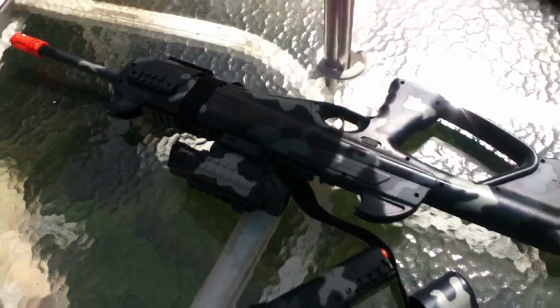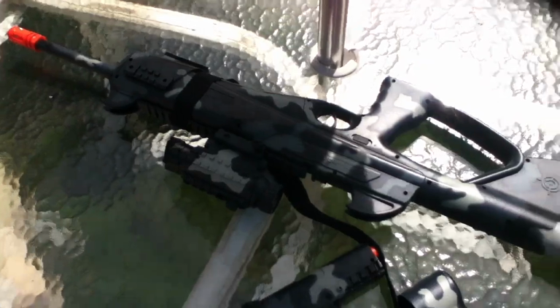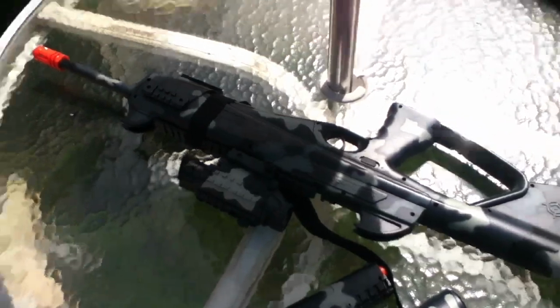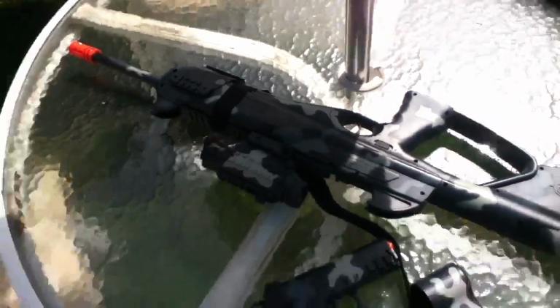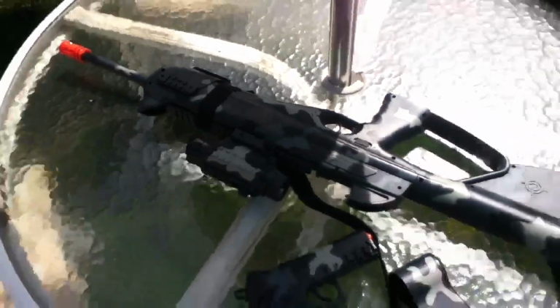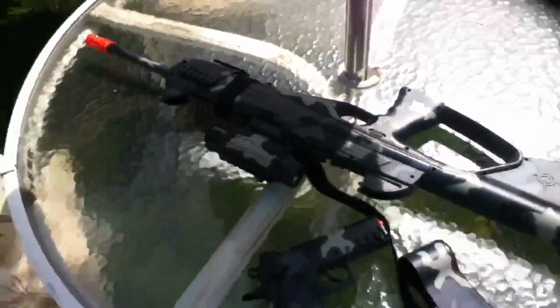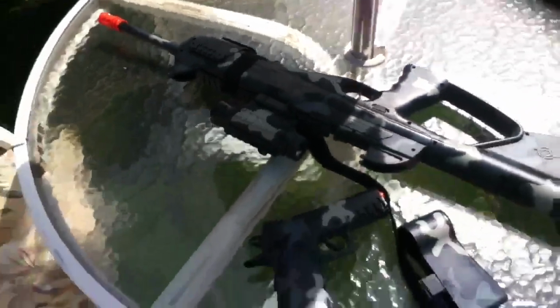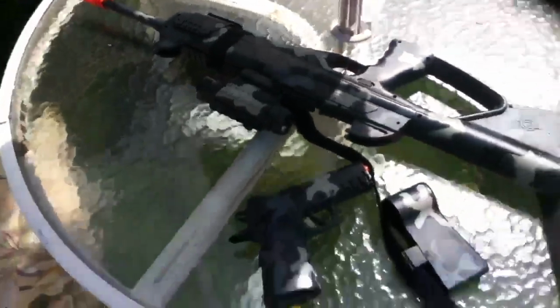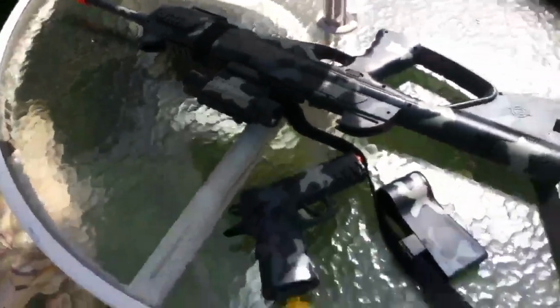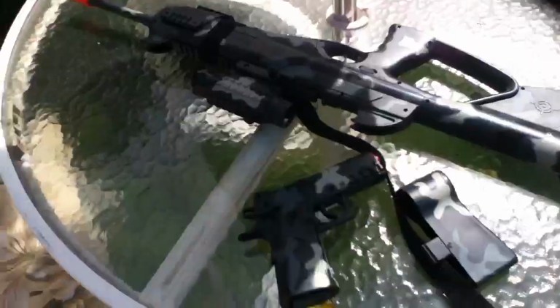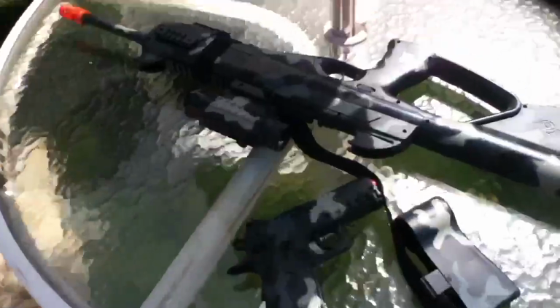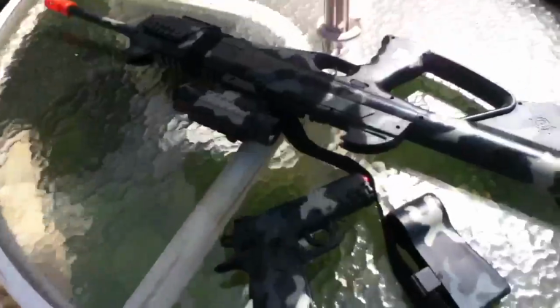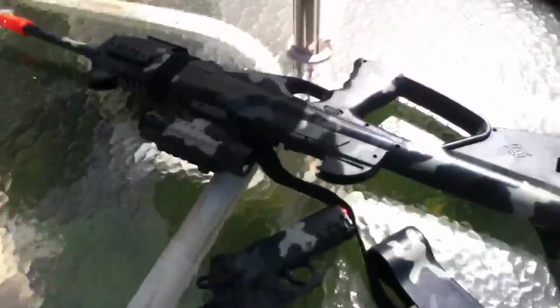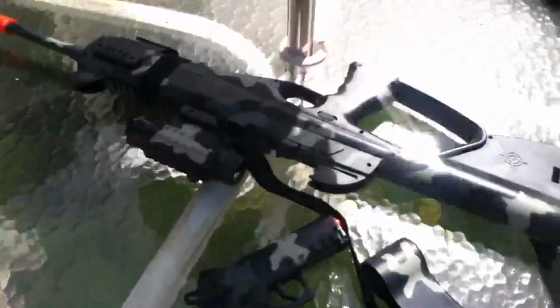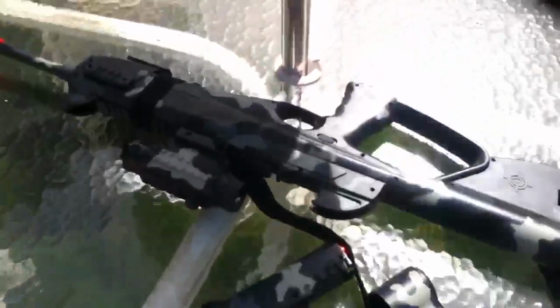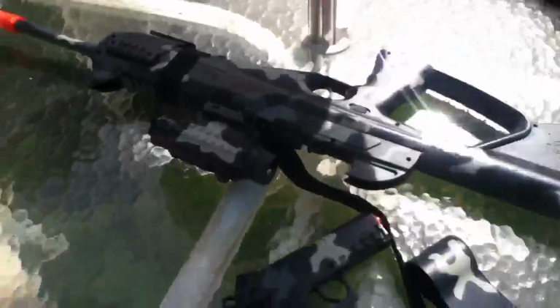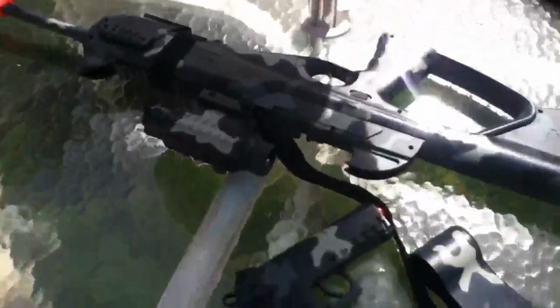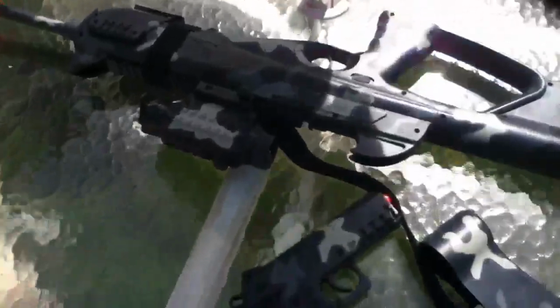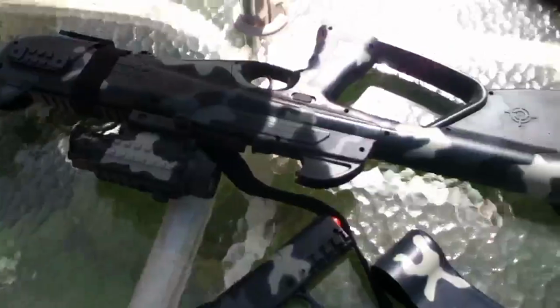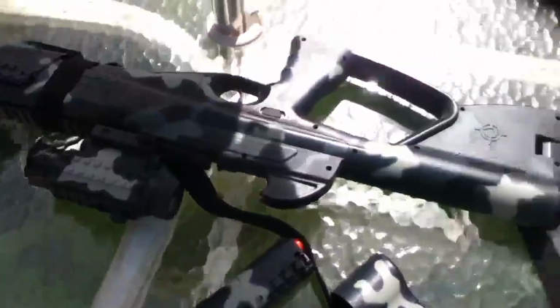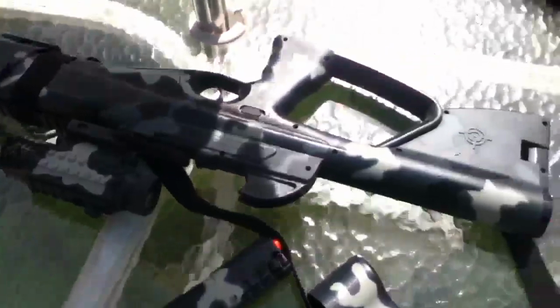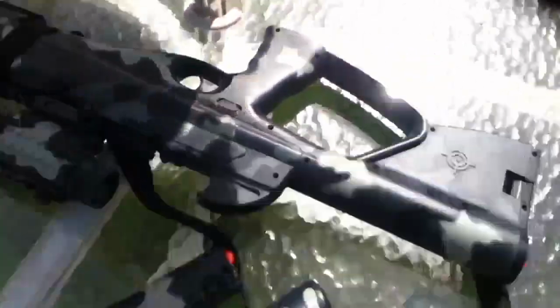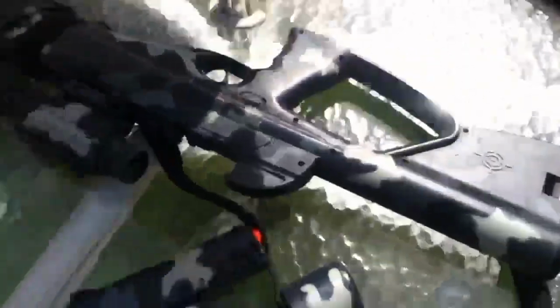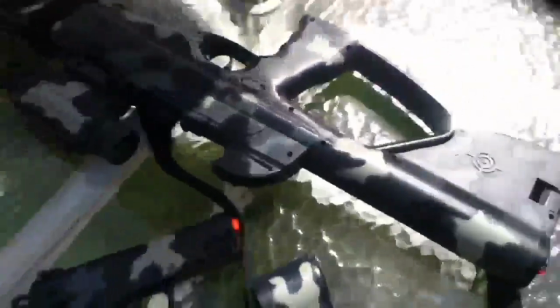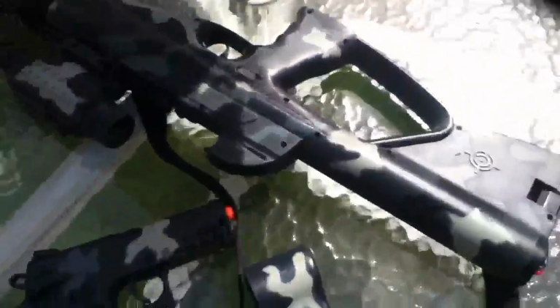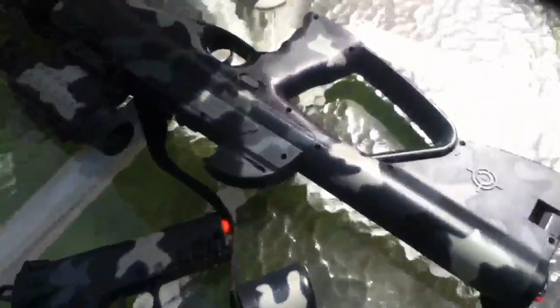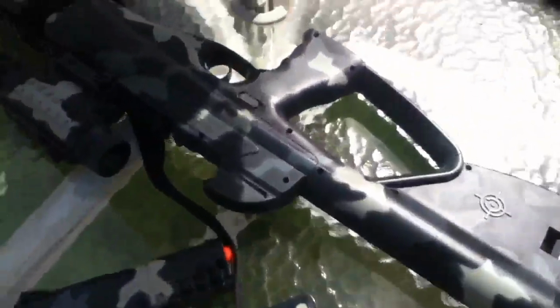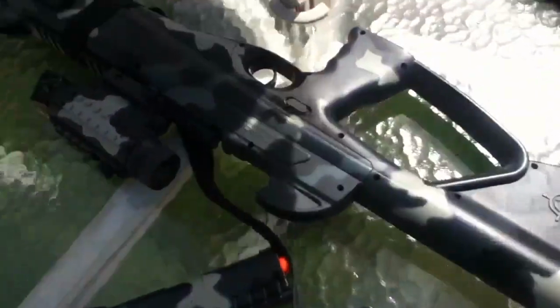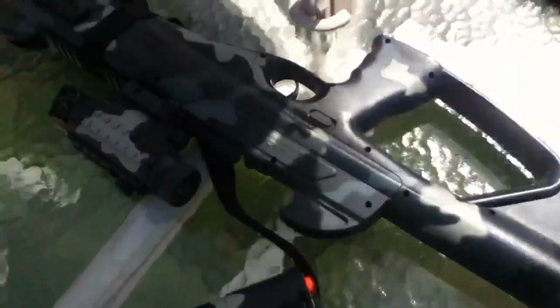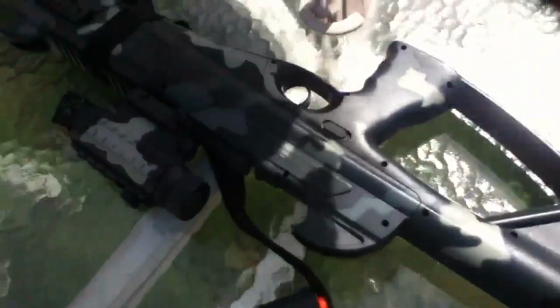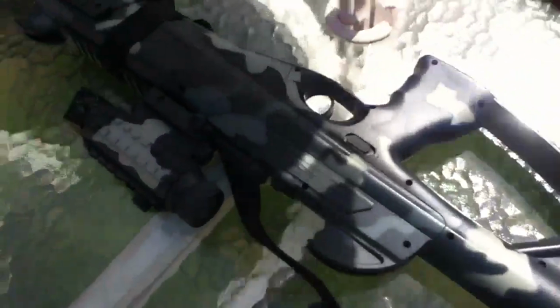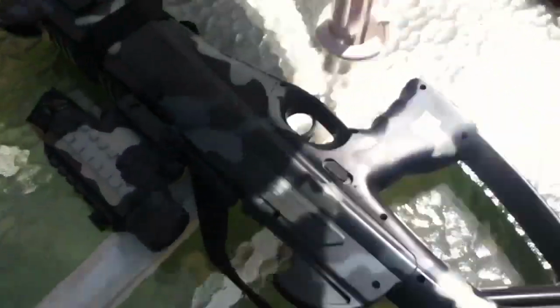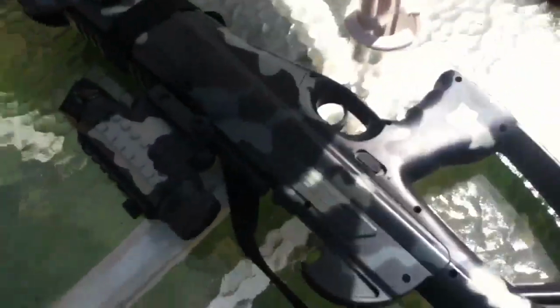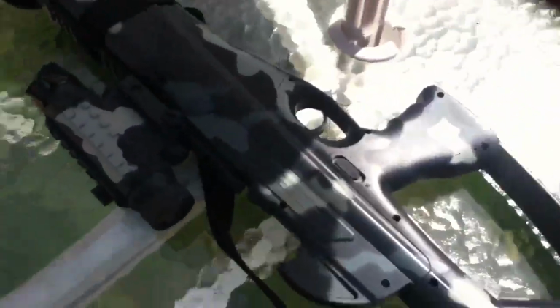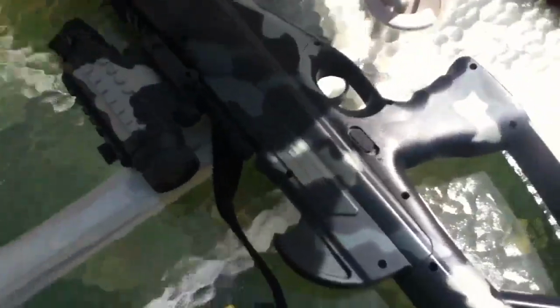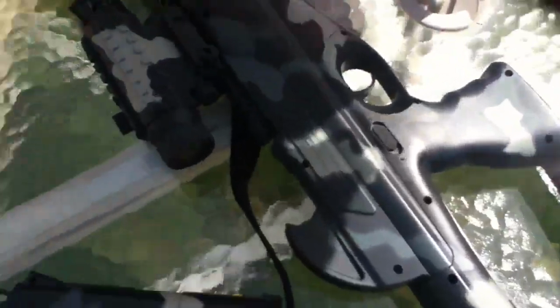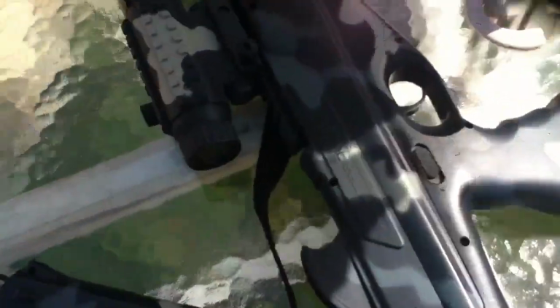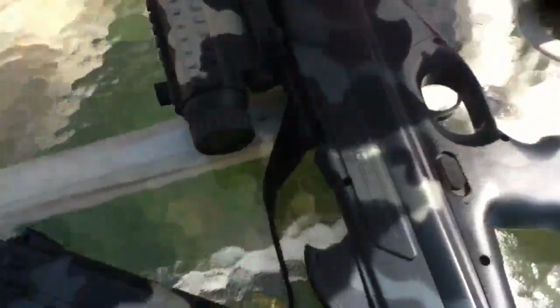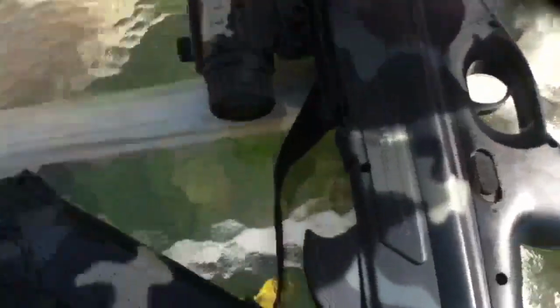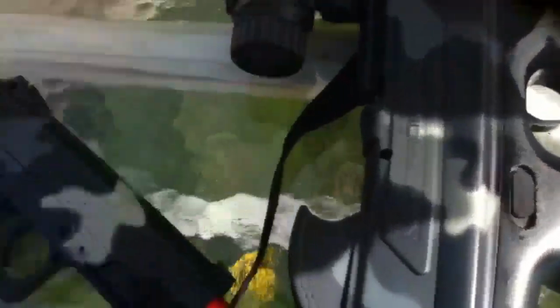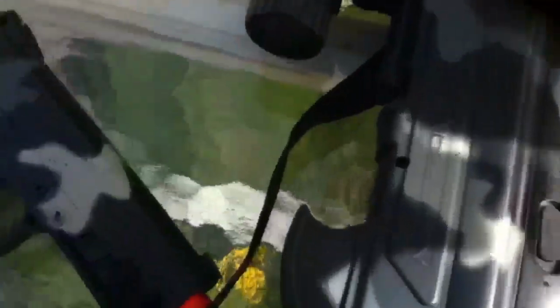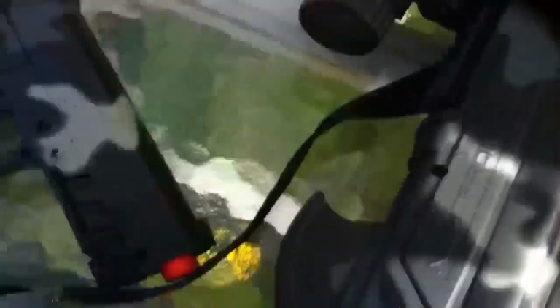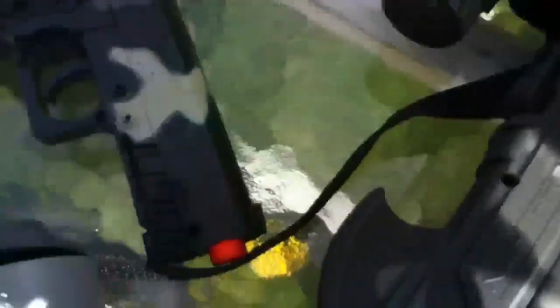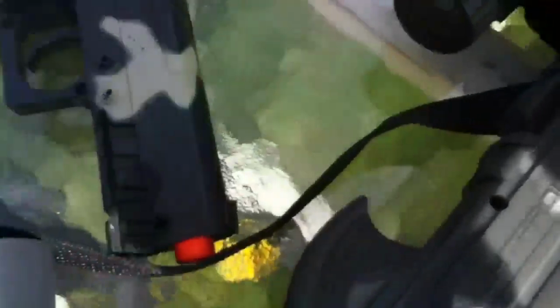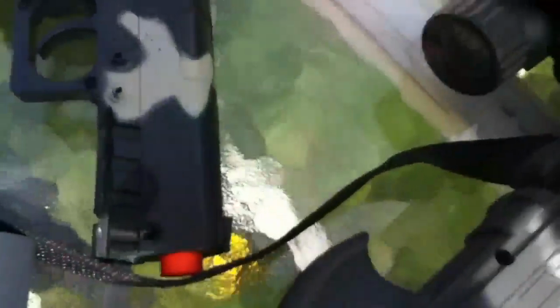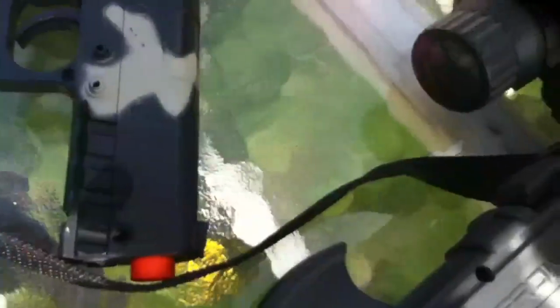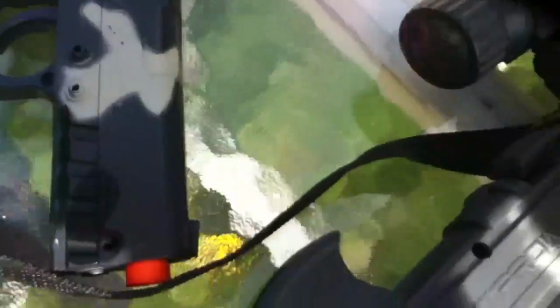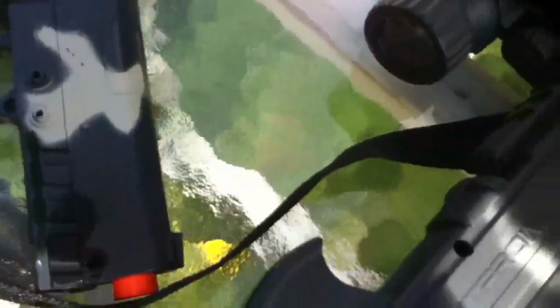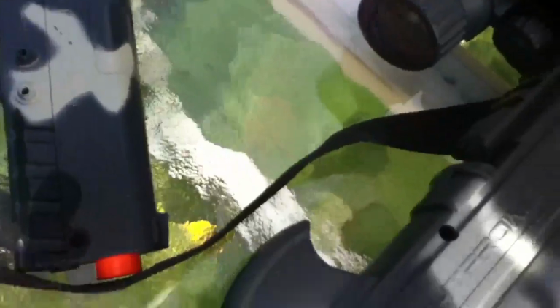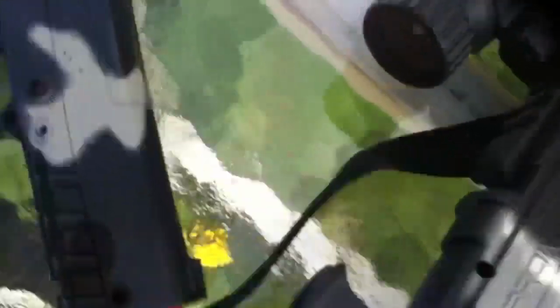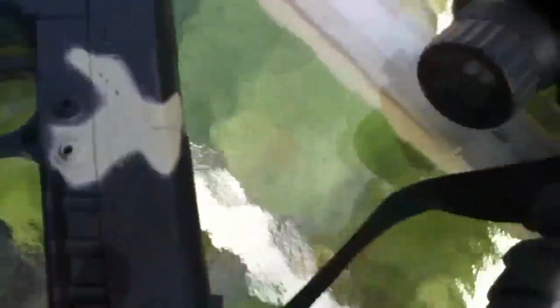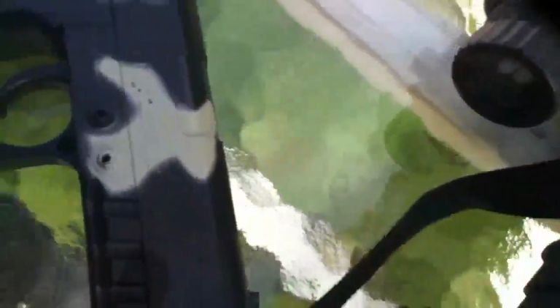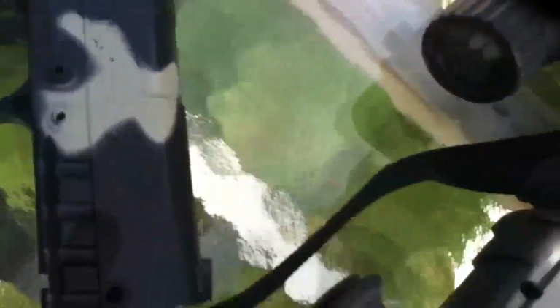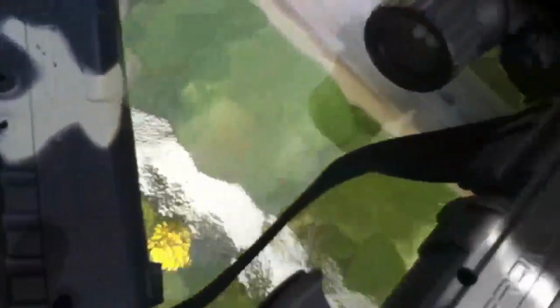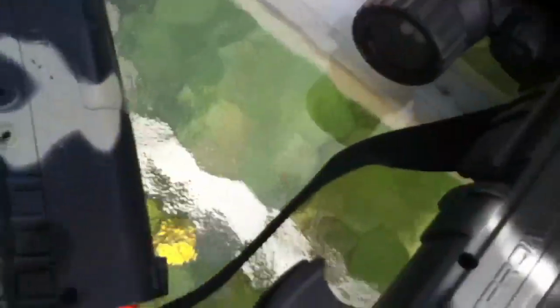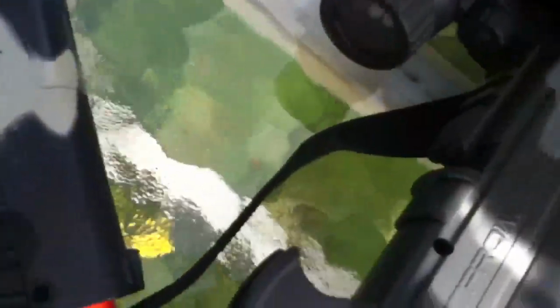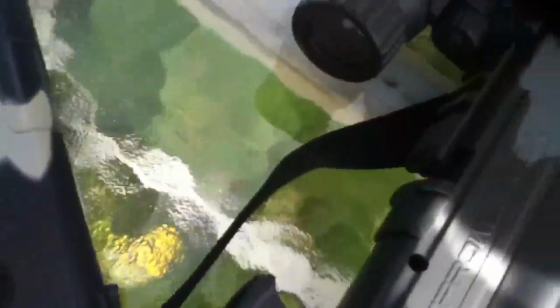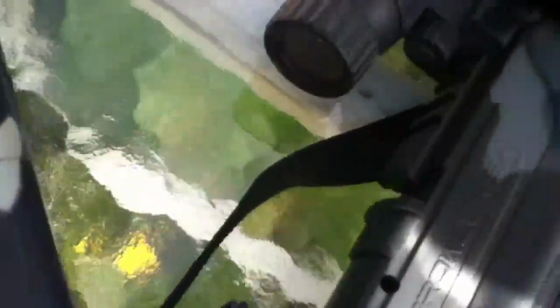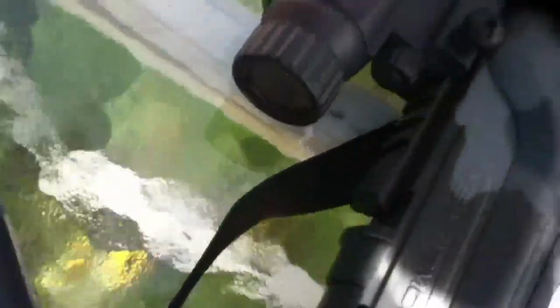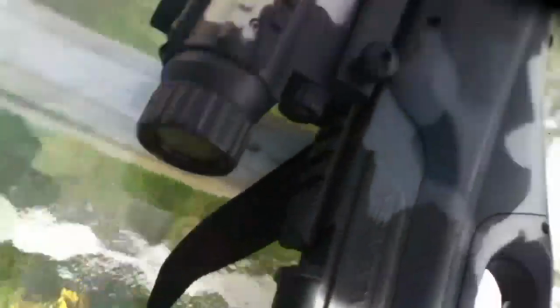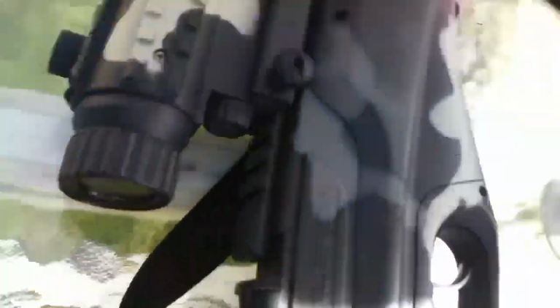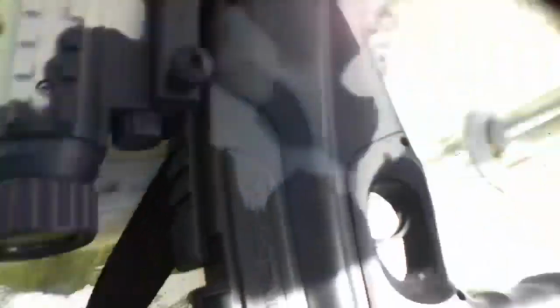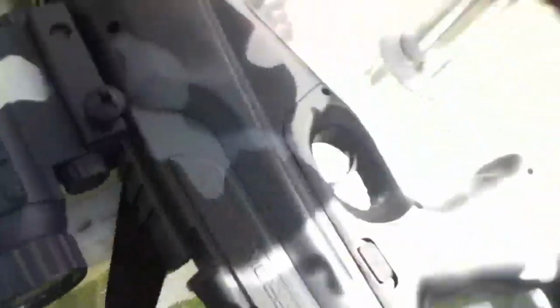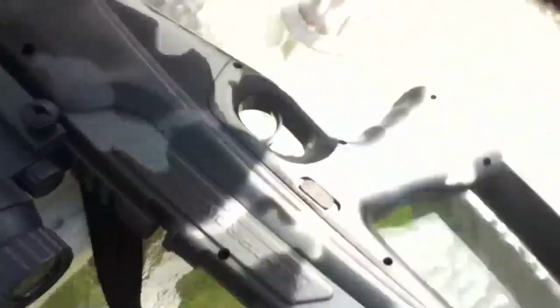Hey guys, it's the Gaming Guru, and here's the review of the Night Prowler SA.